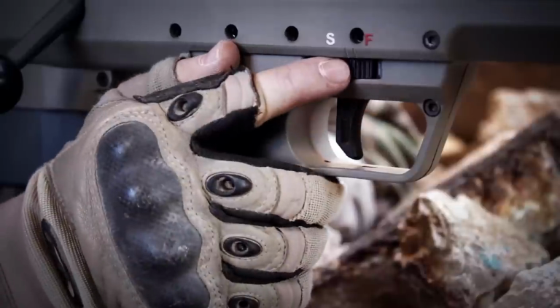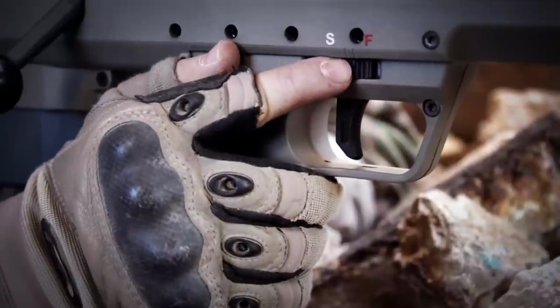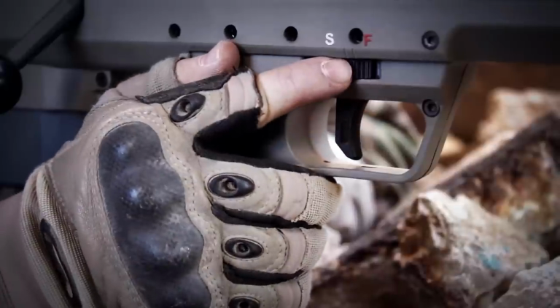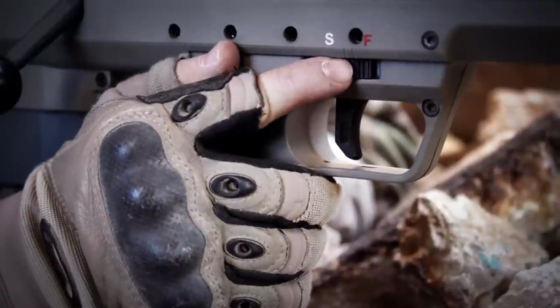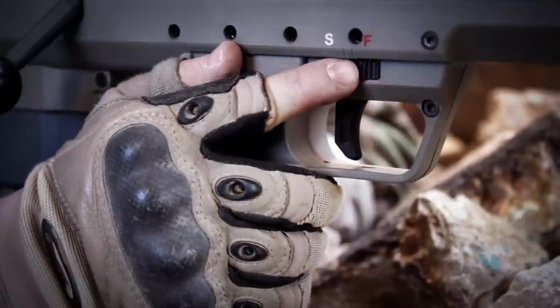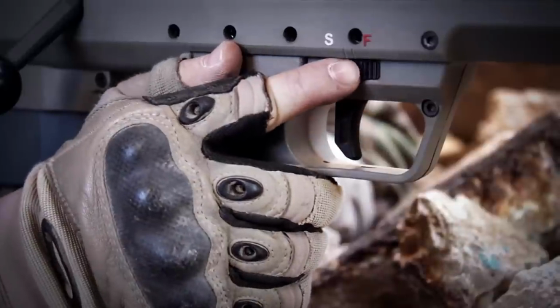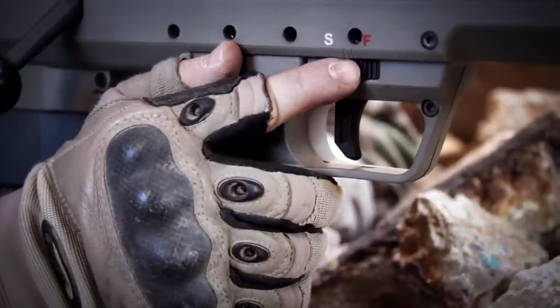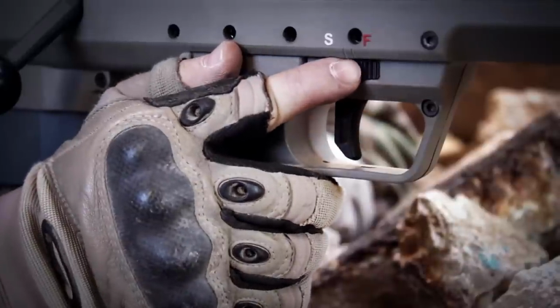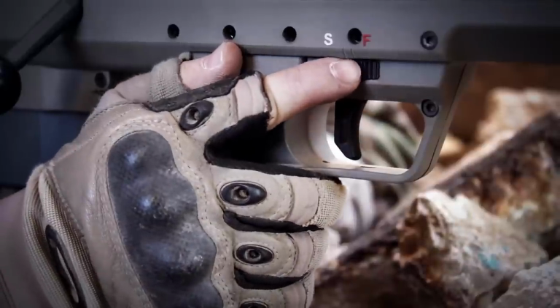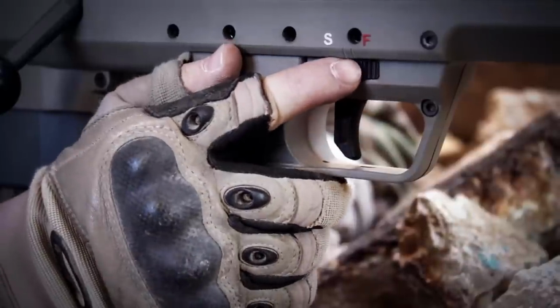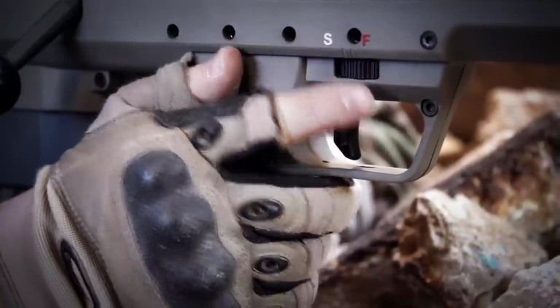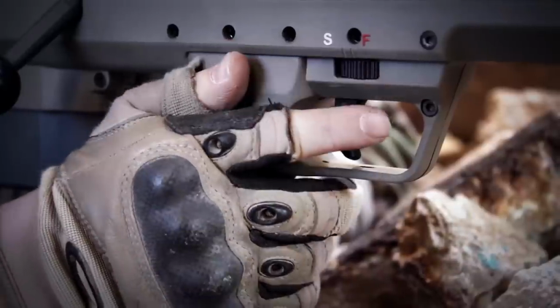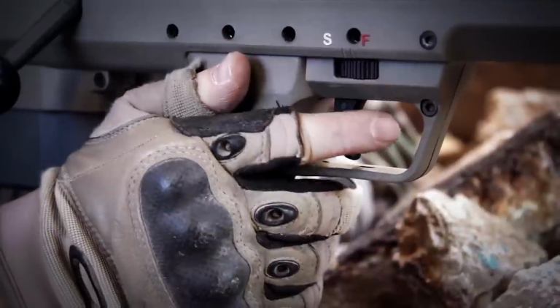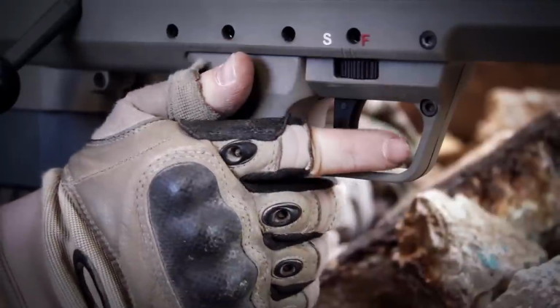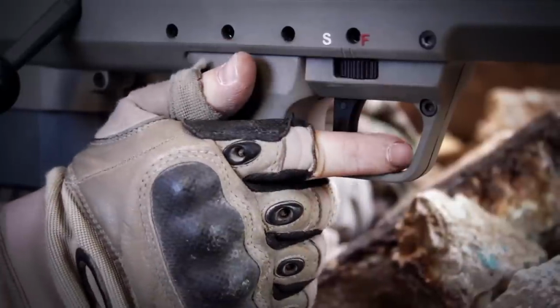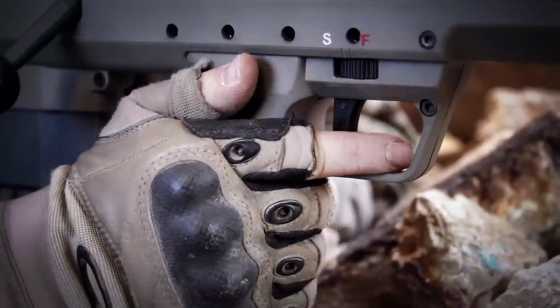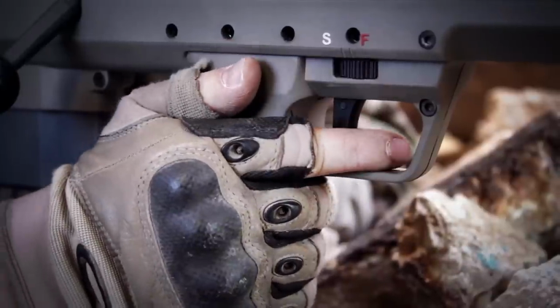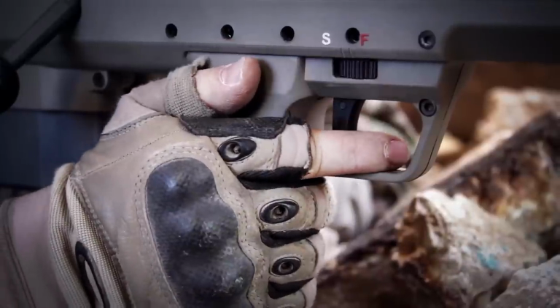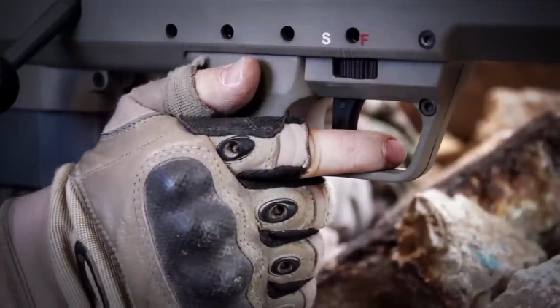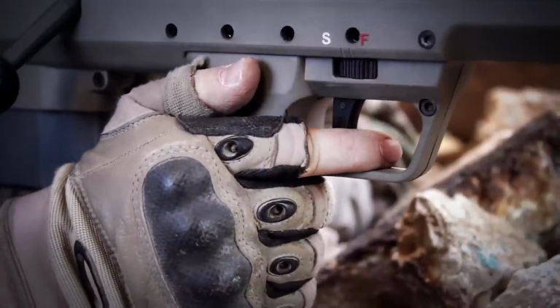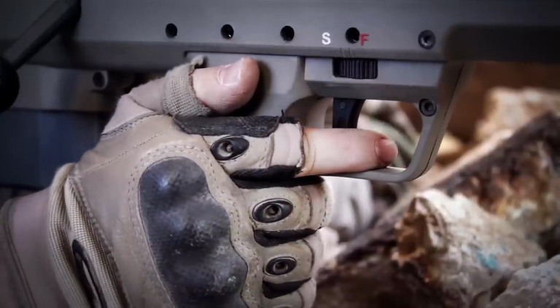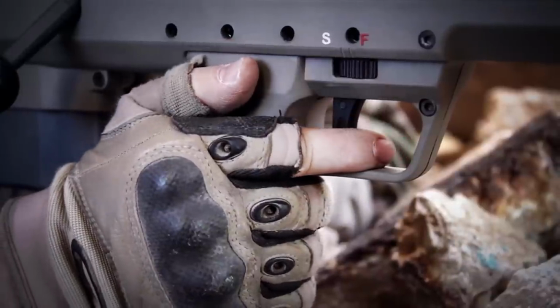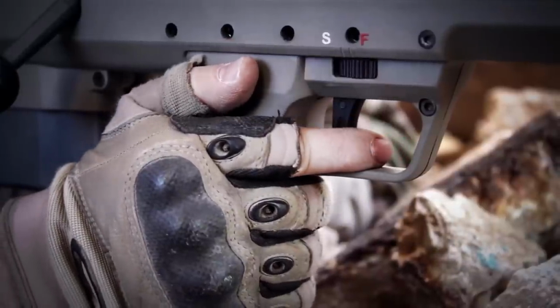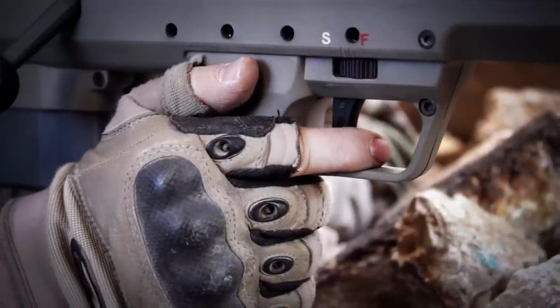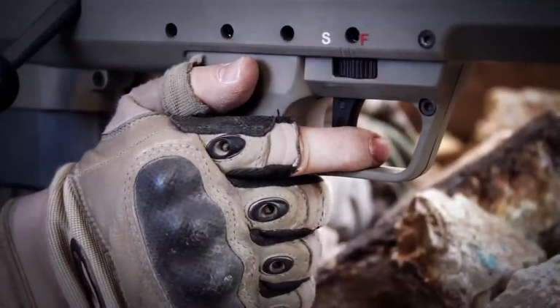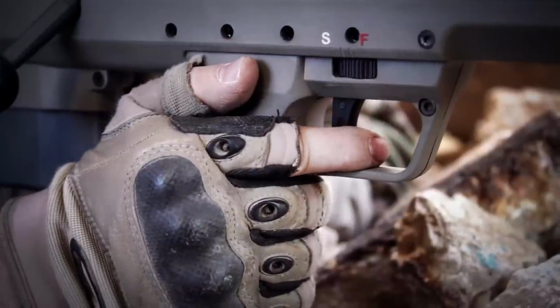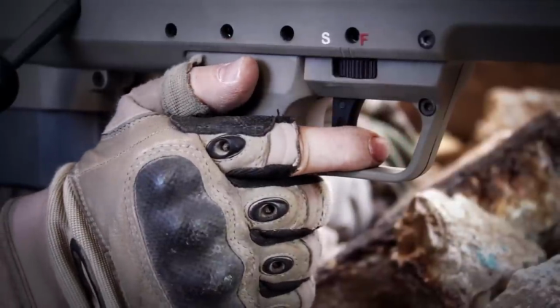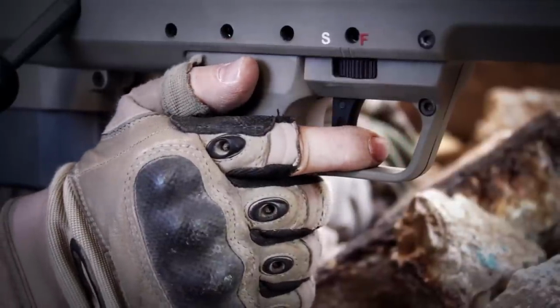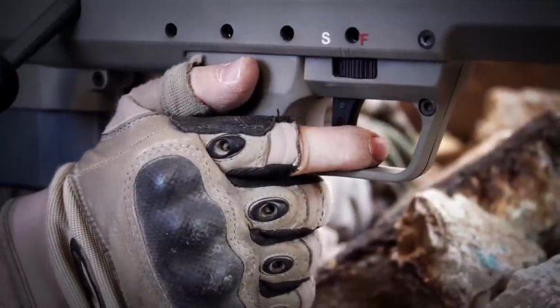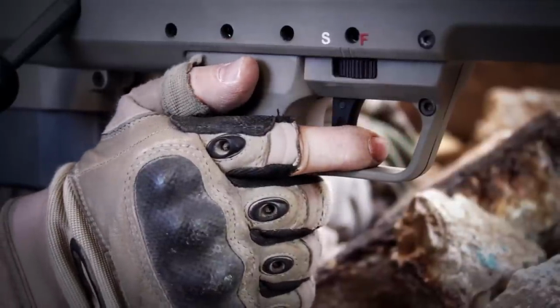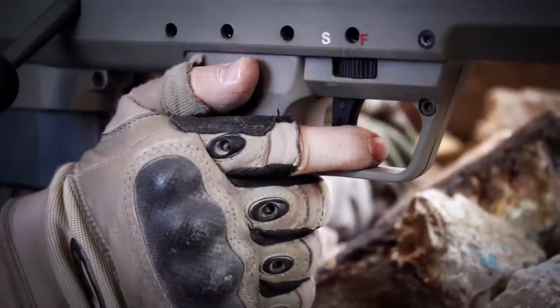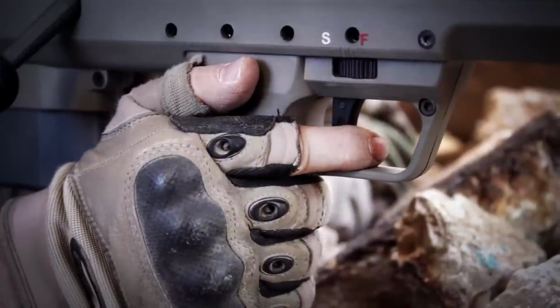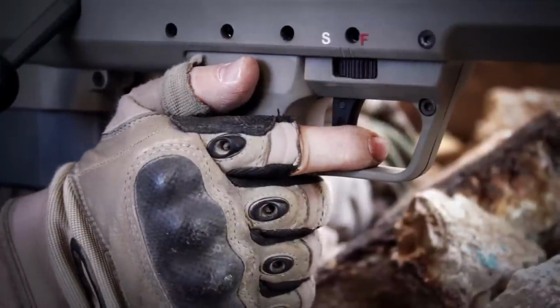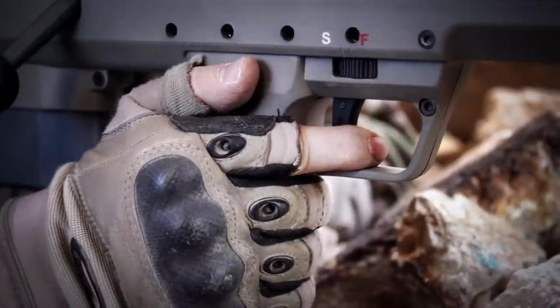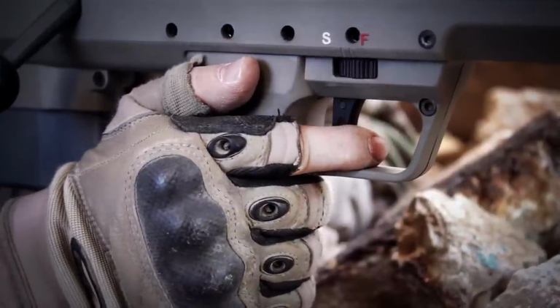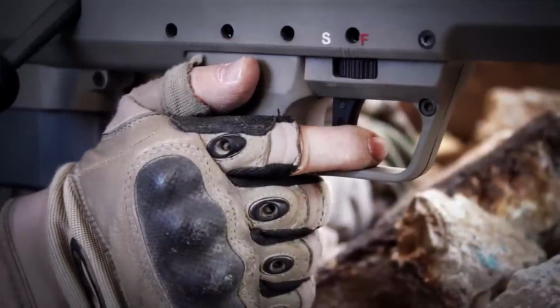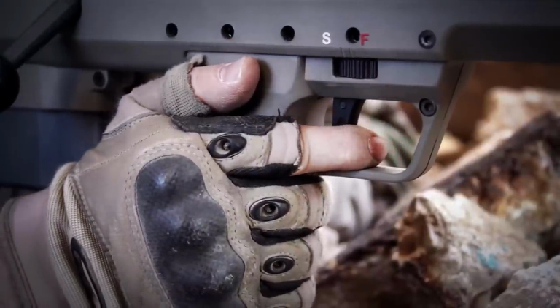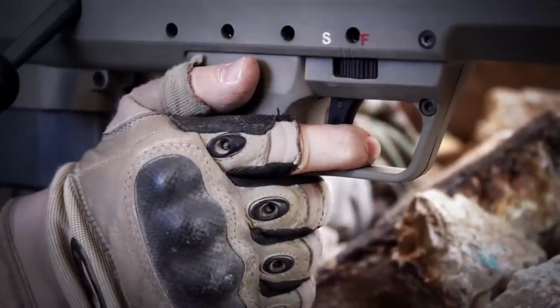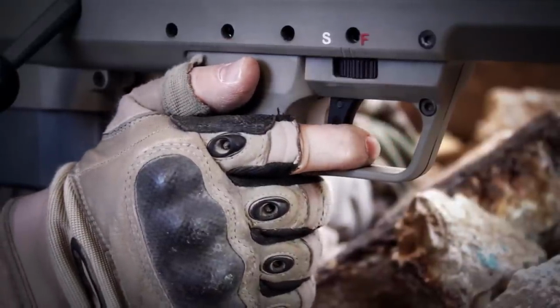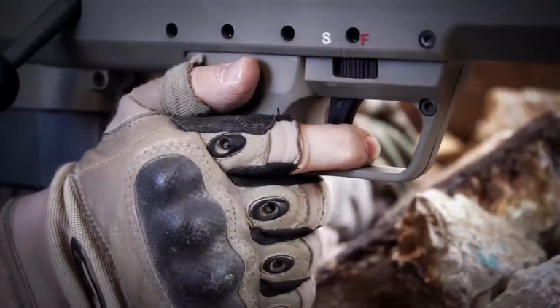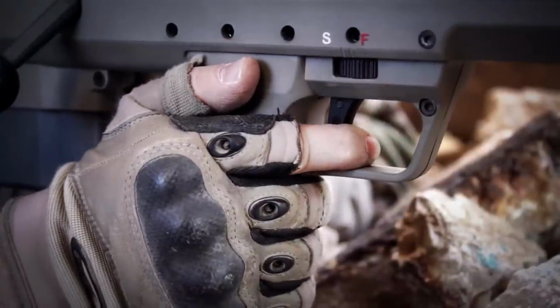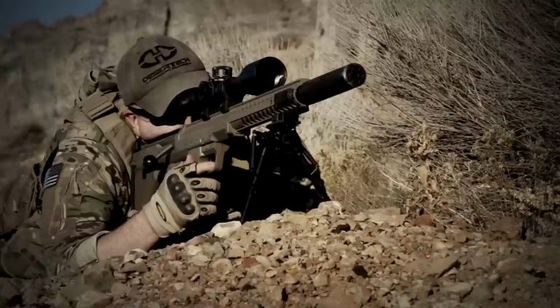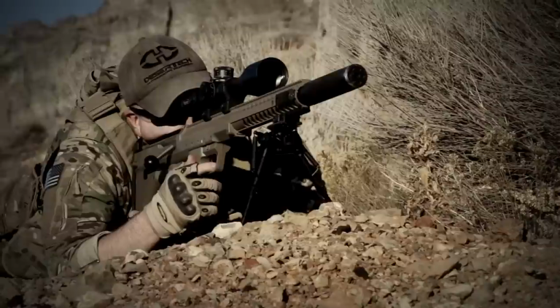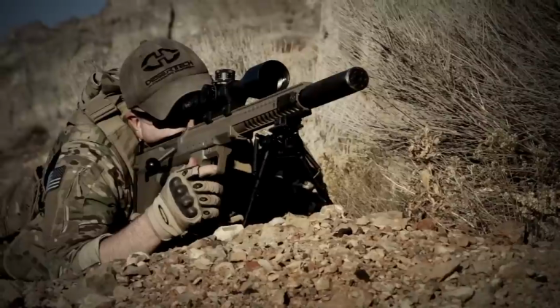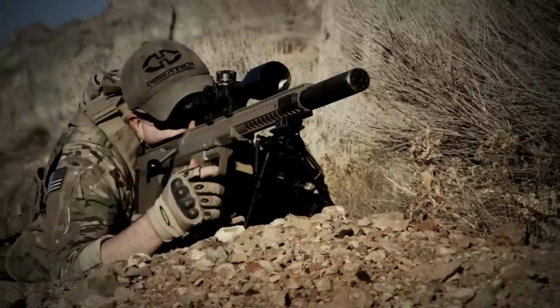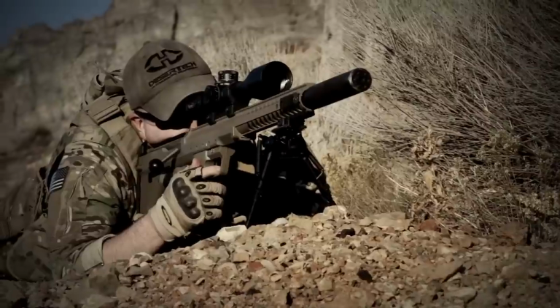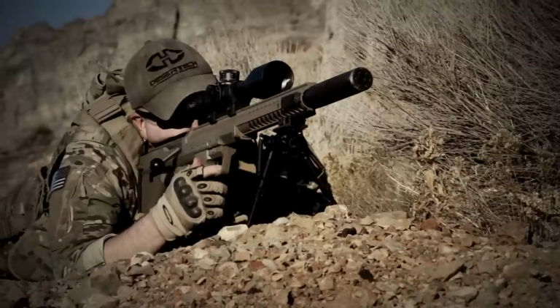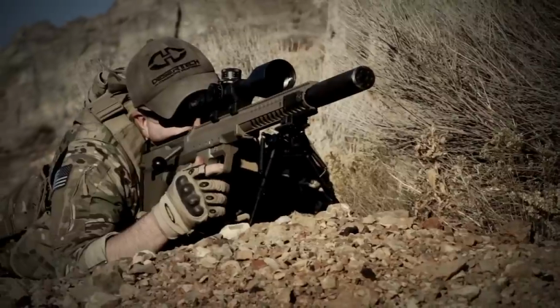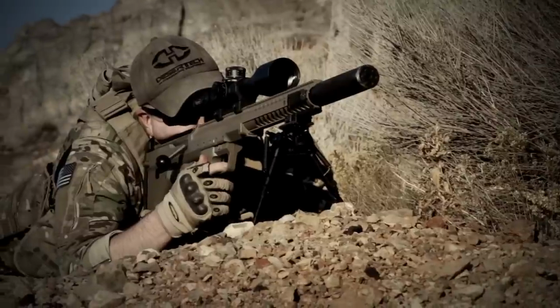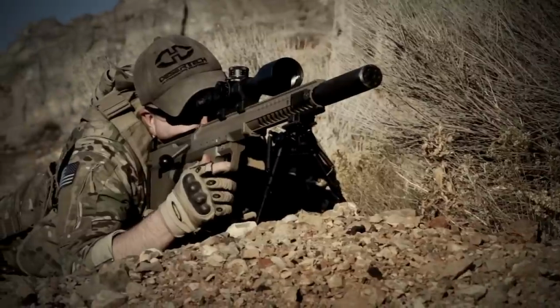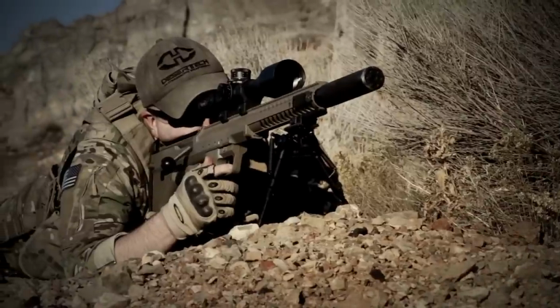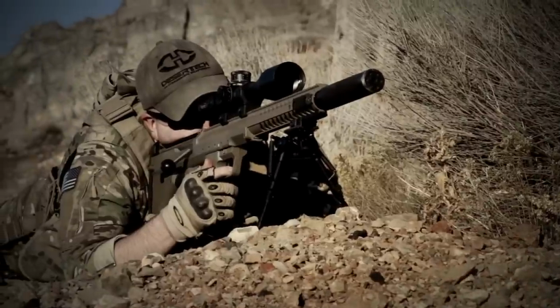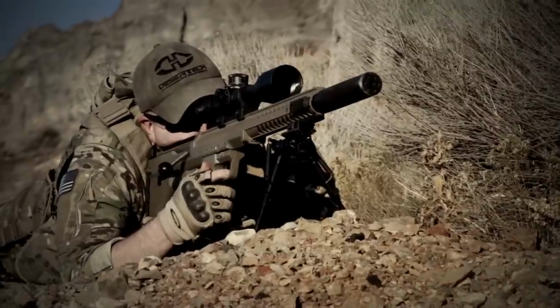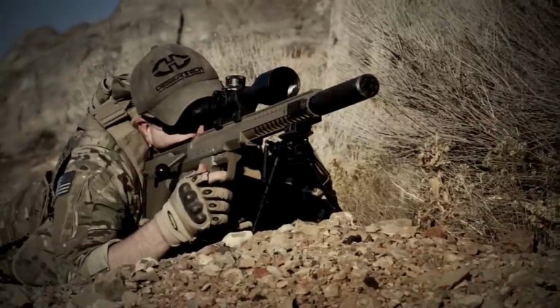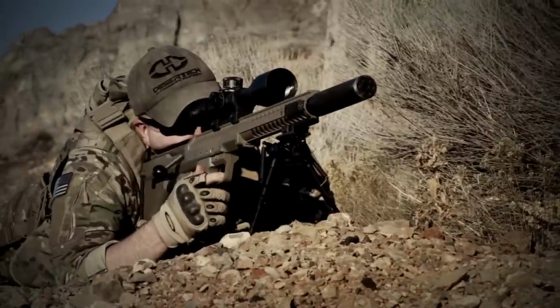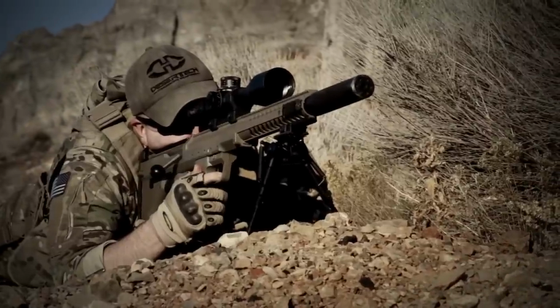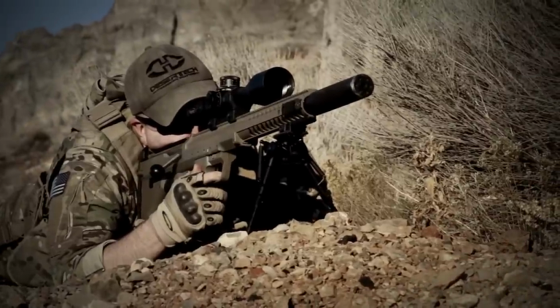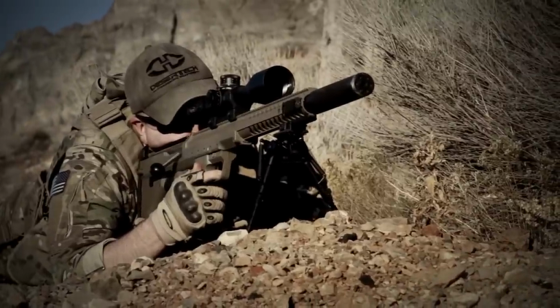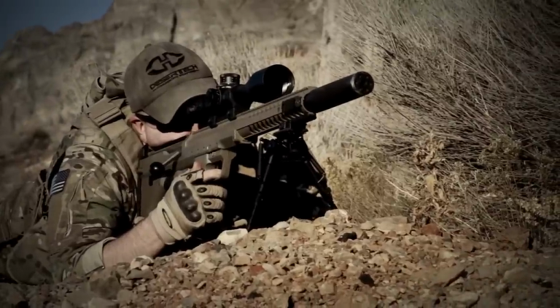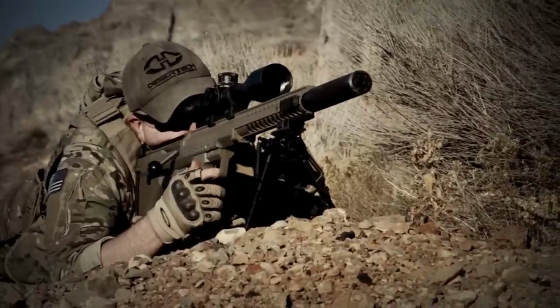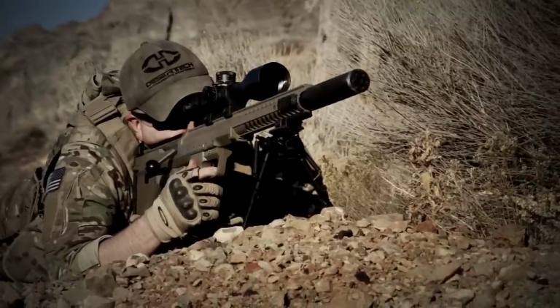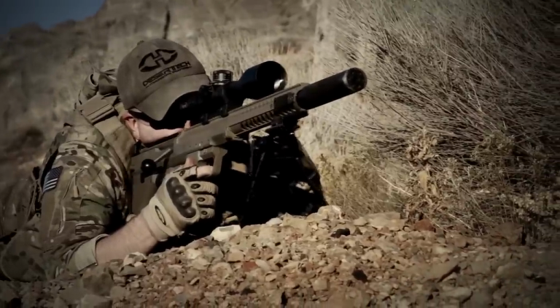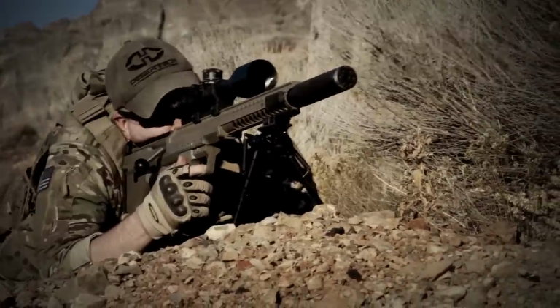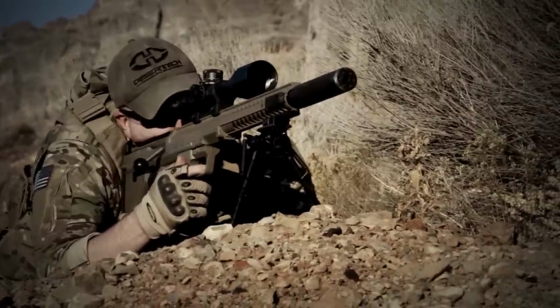With the ability to quickly adjust the trigger position and weight, the trigger on the SRS-A1 can be fine-tuned for any shooter.